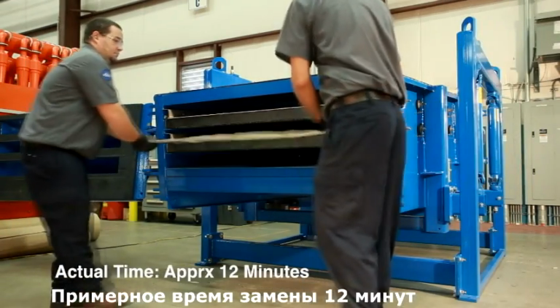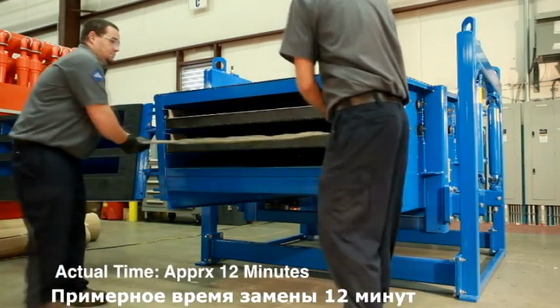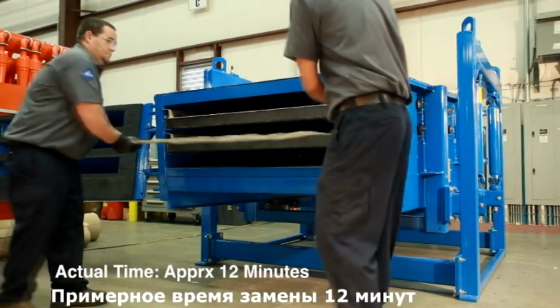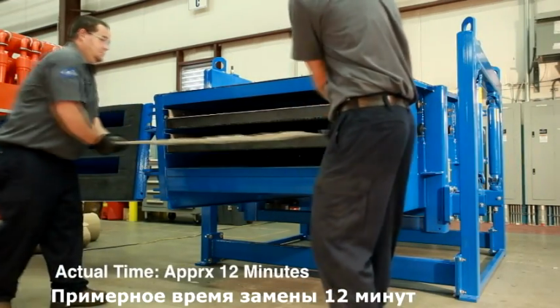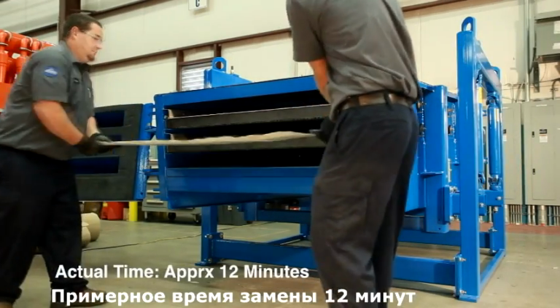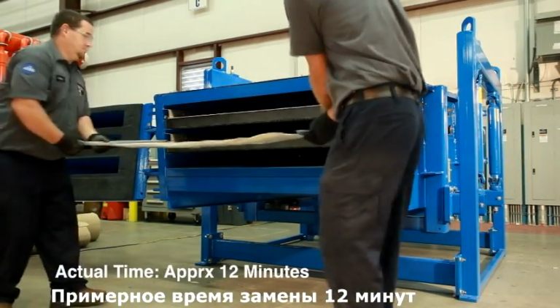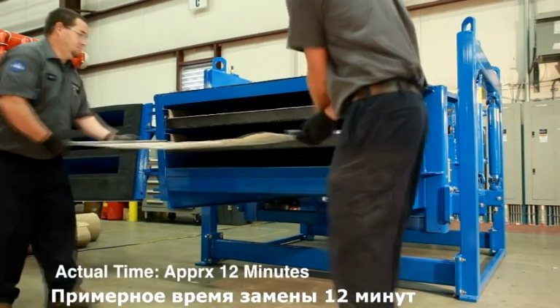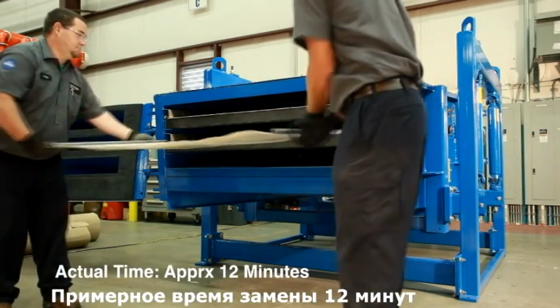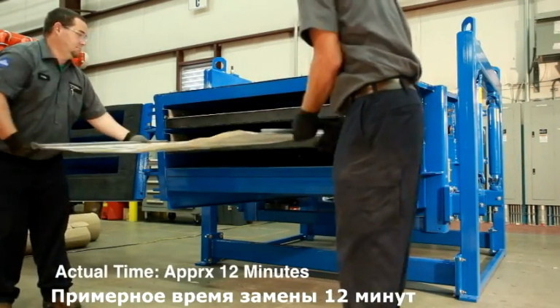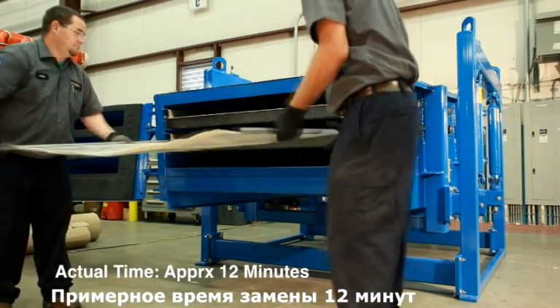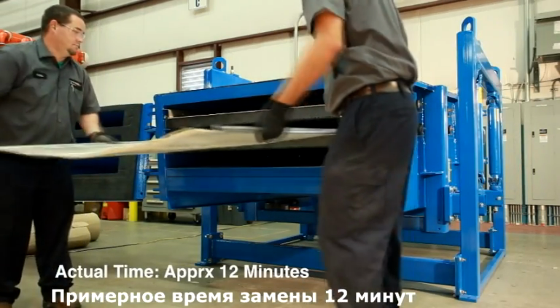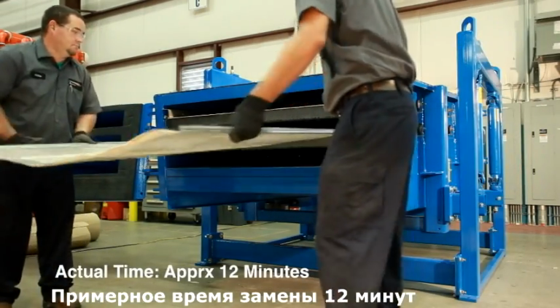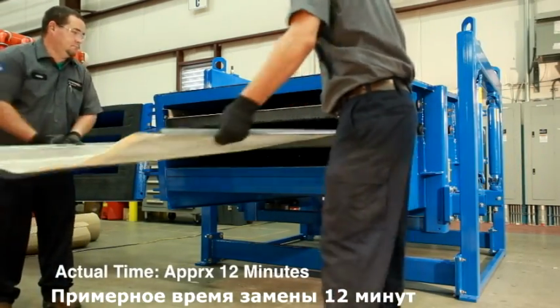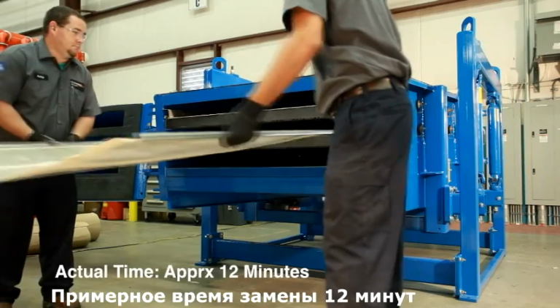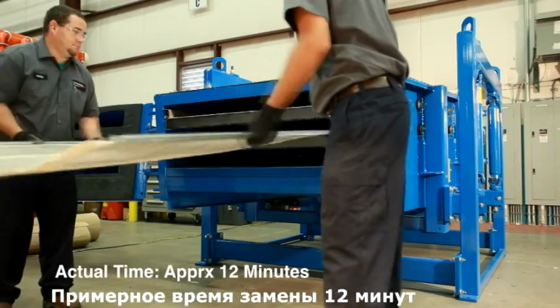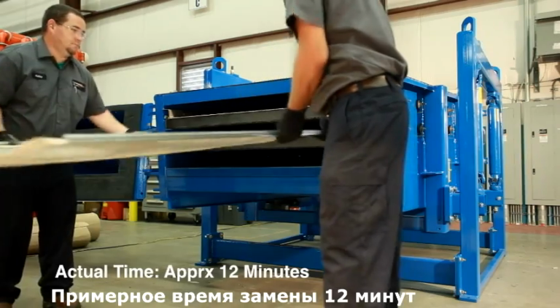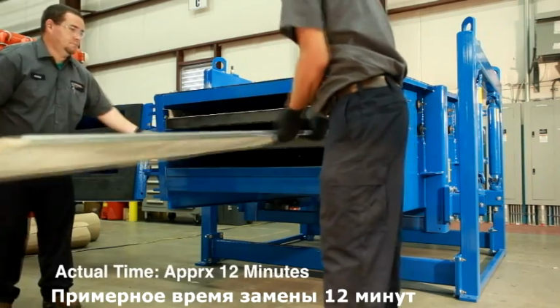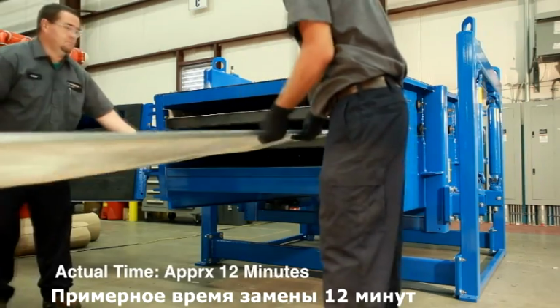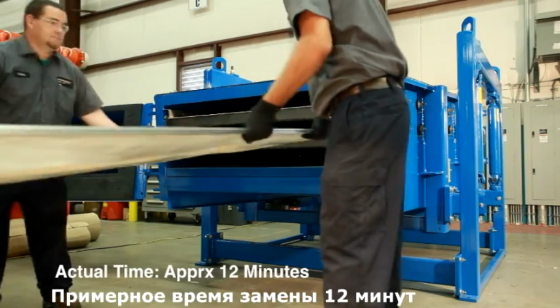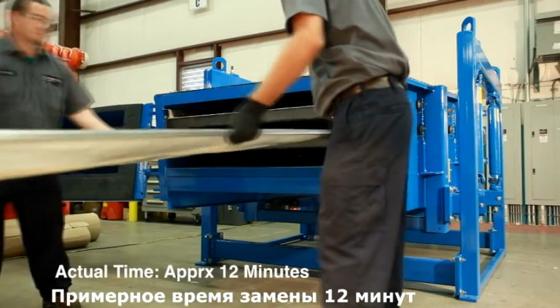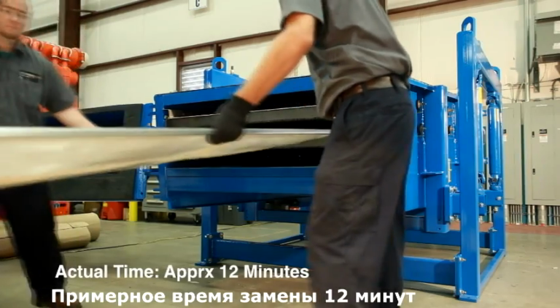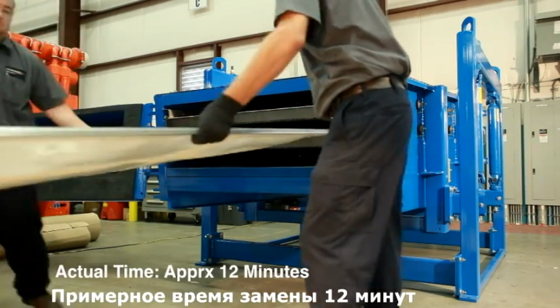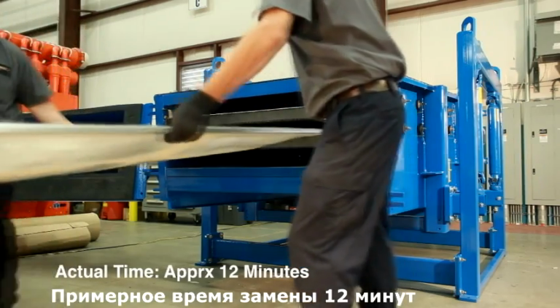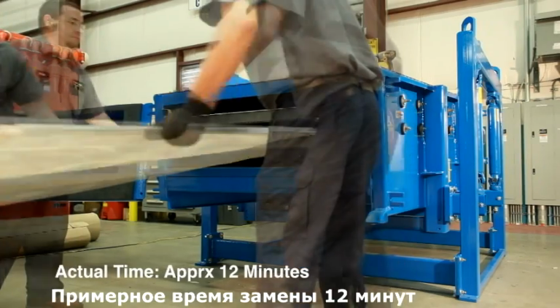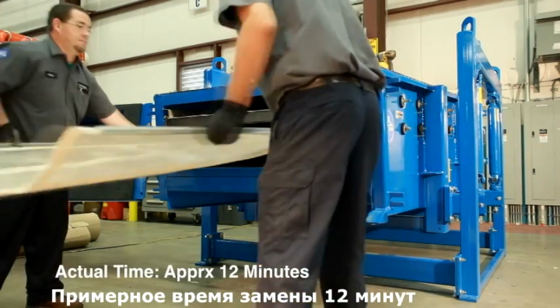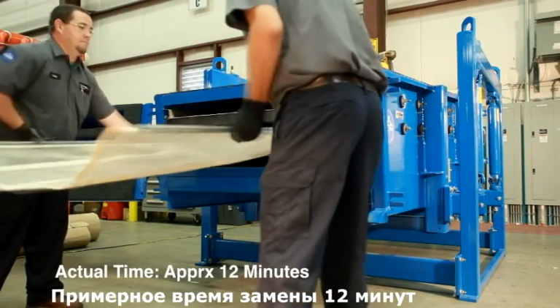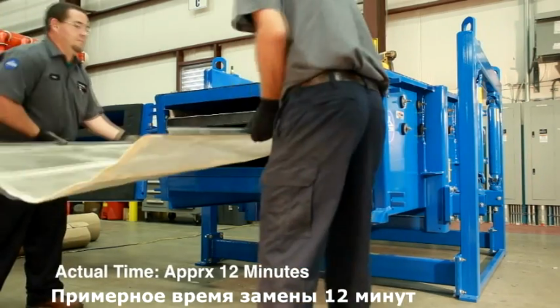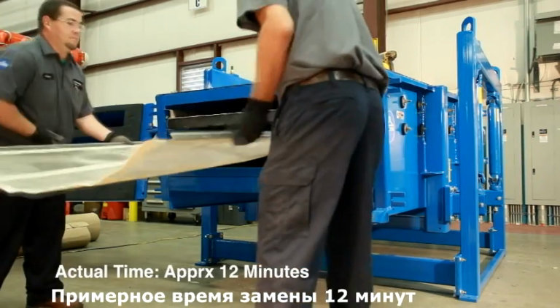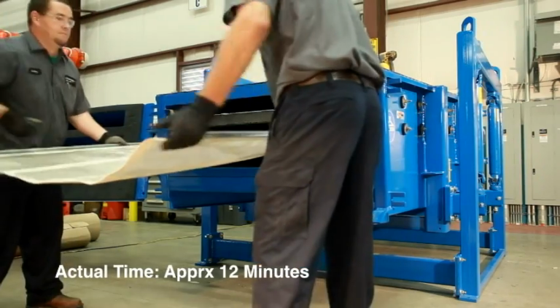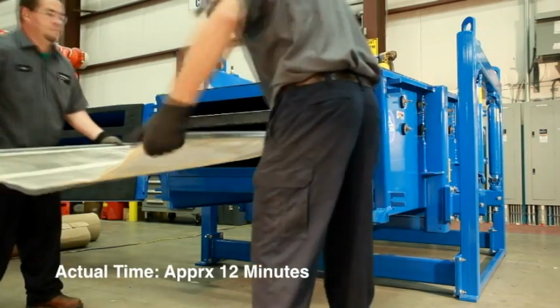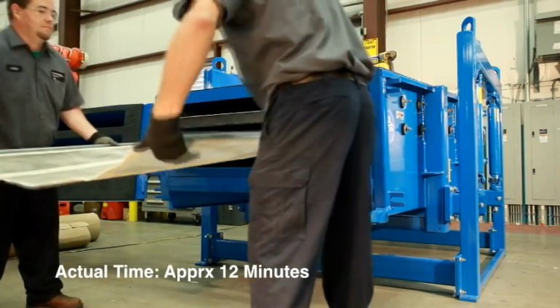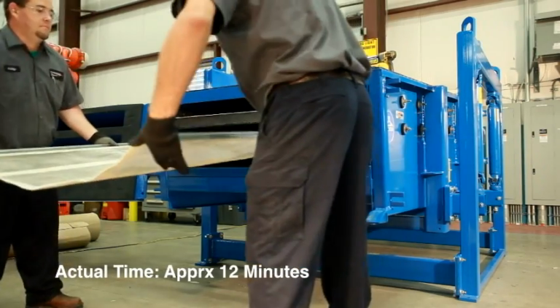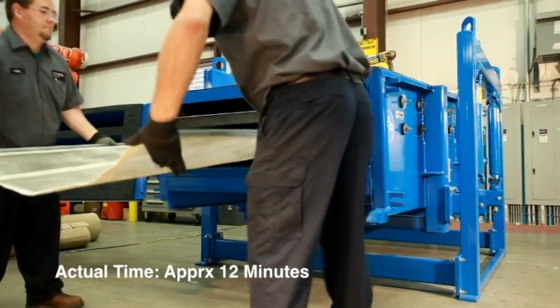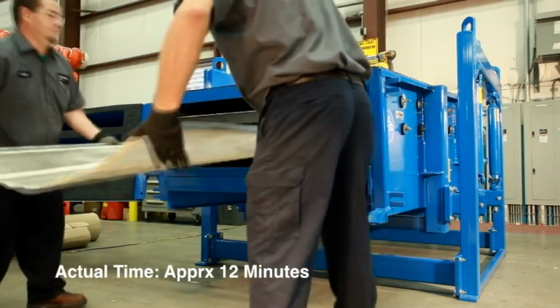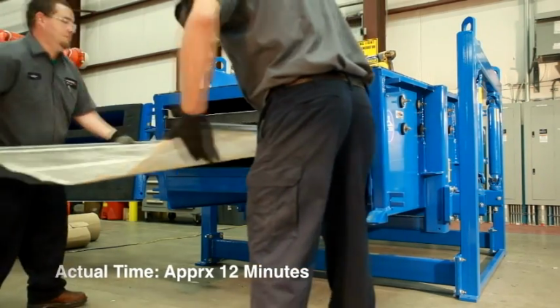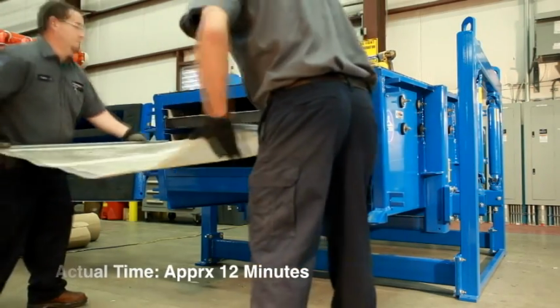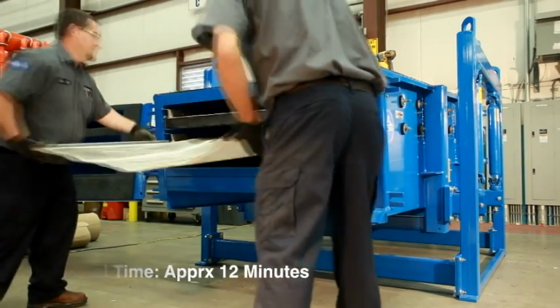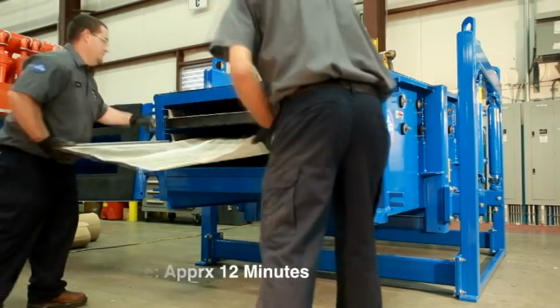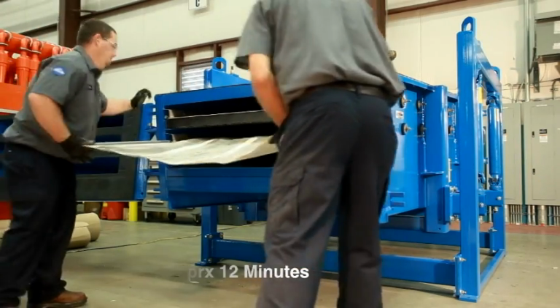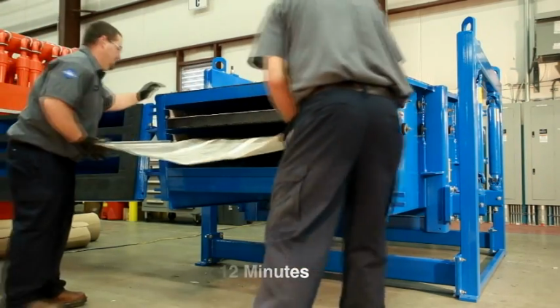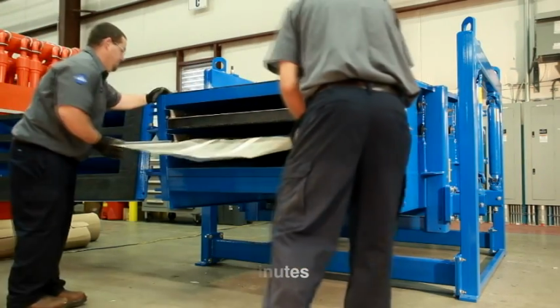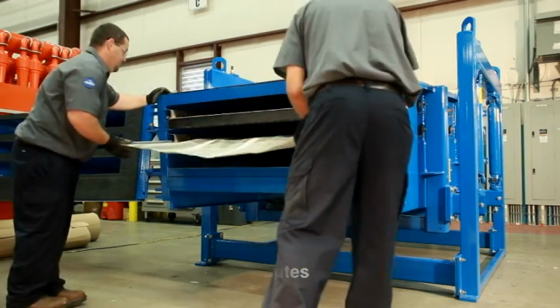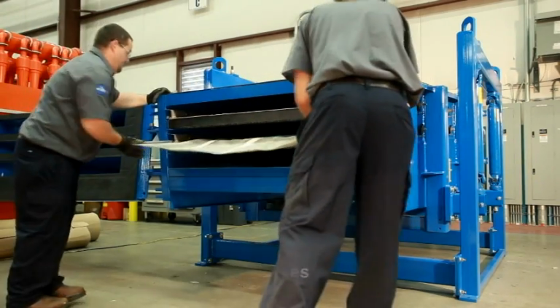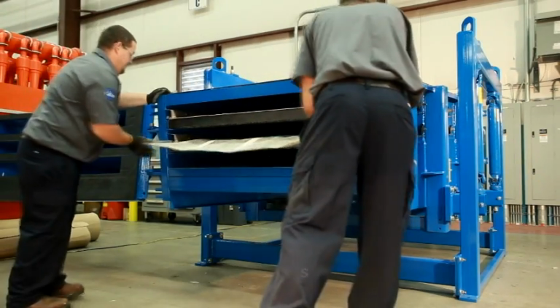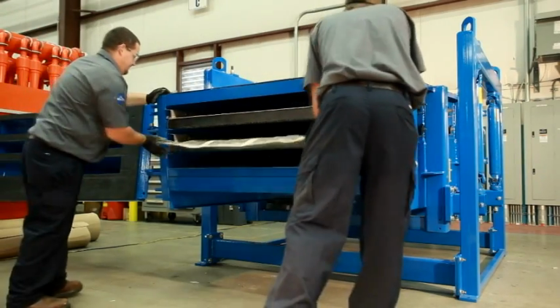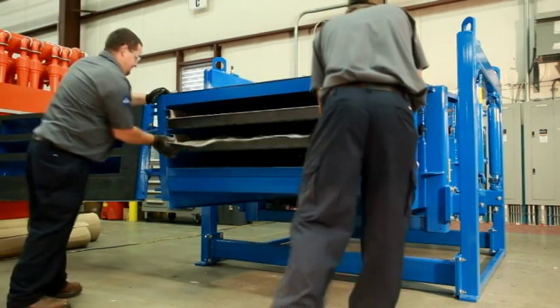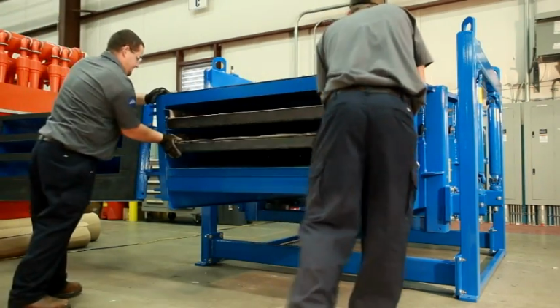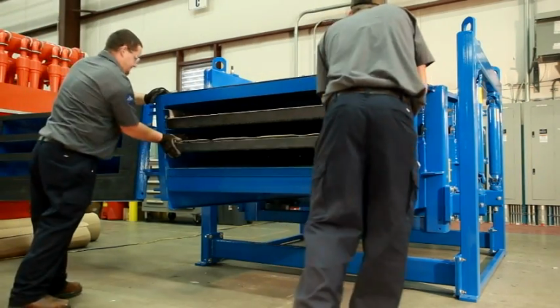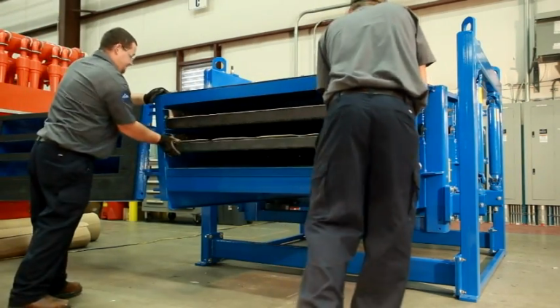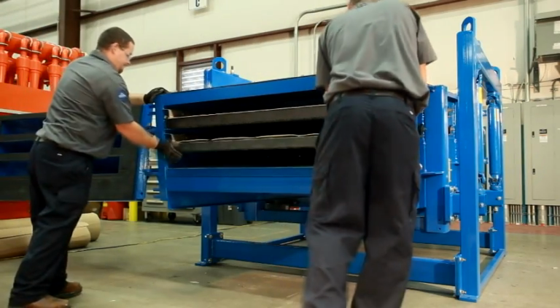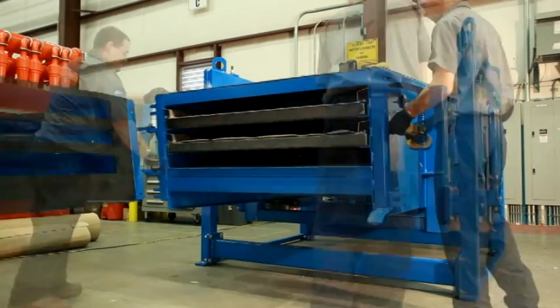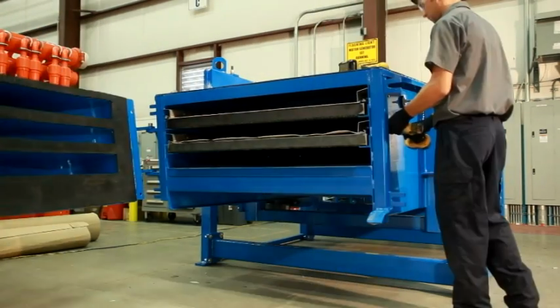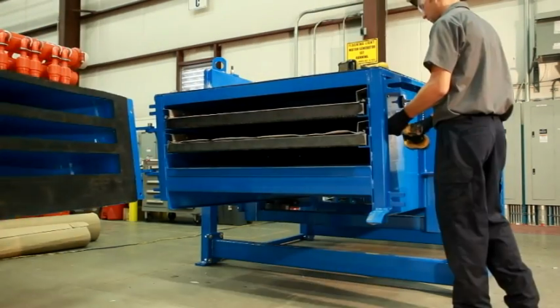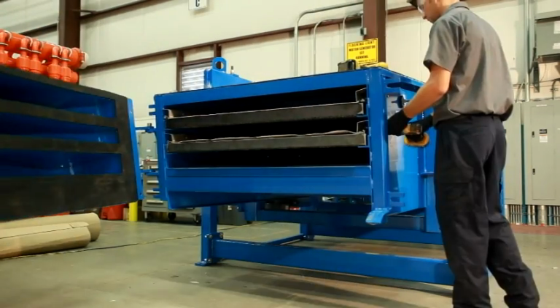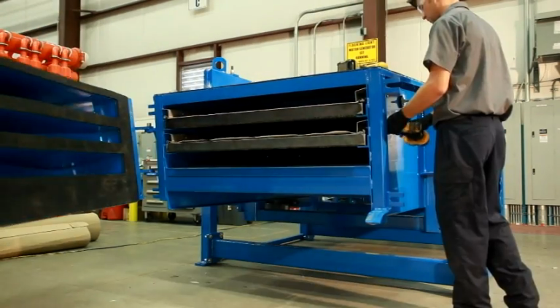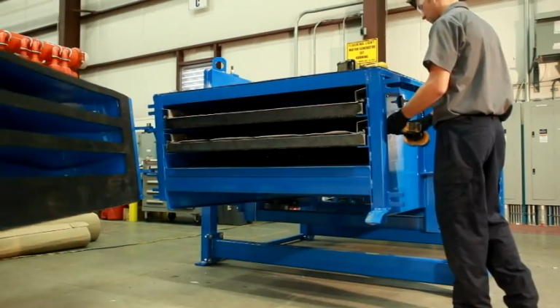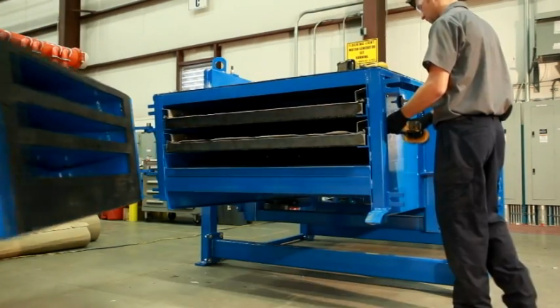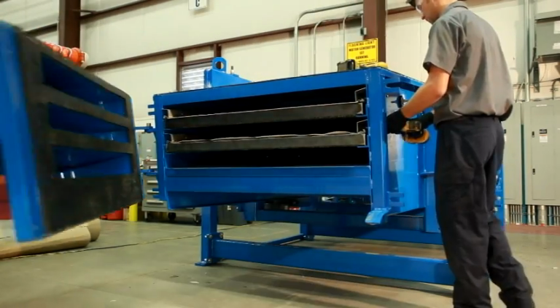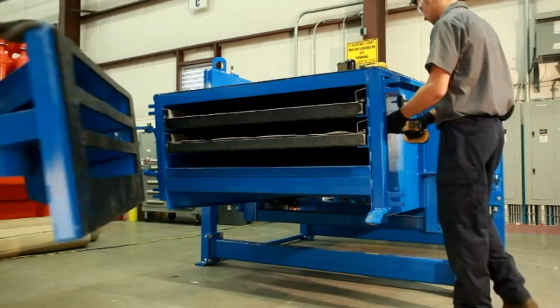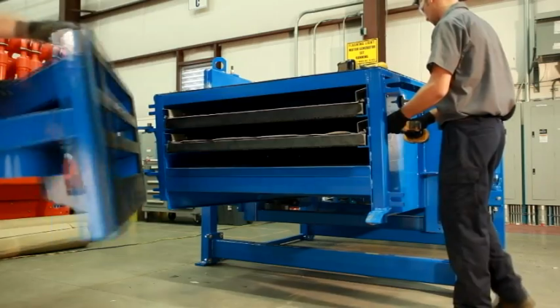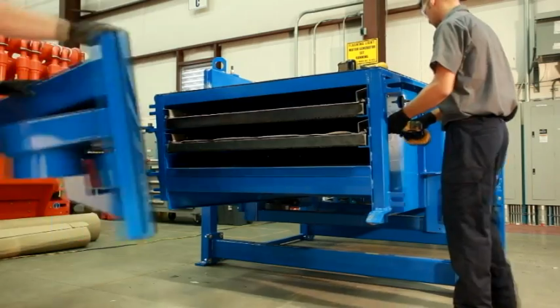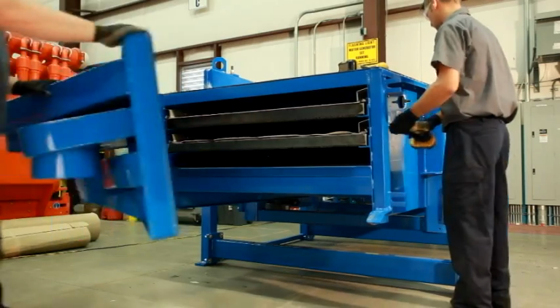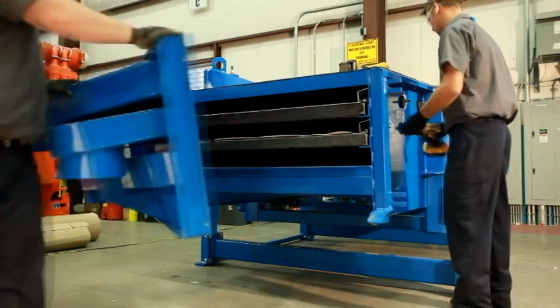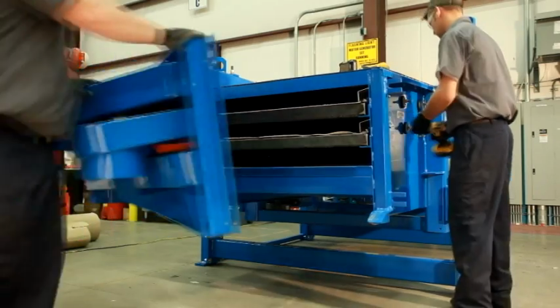After loosening the tension bolts on both sides of the screen deck, the screens can be removed through the access doors from either end of the sifter.